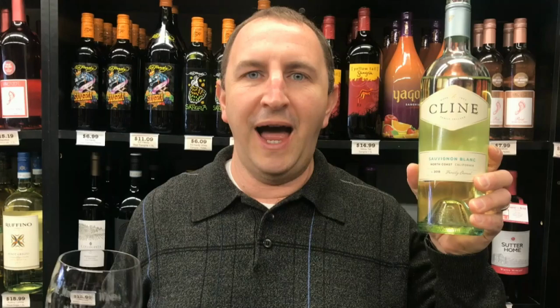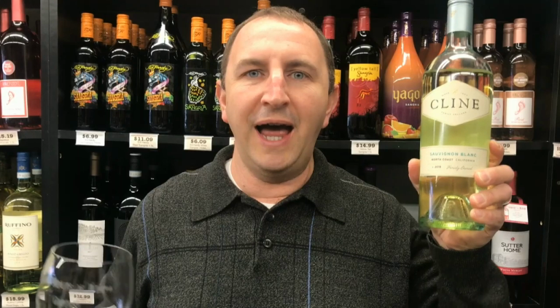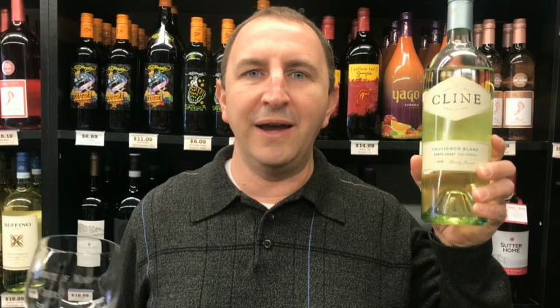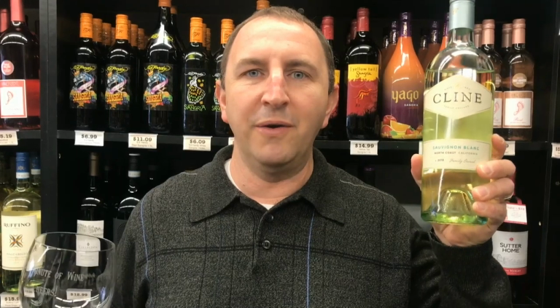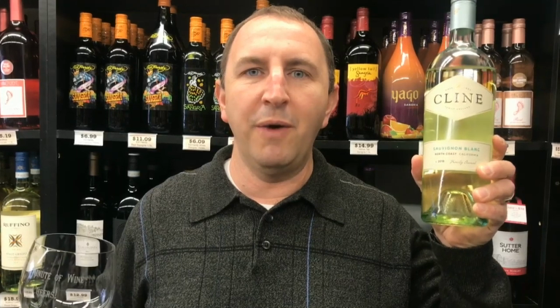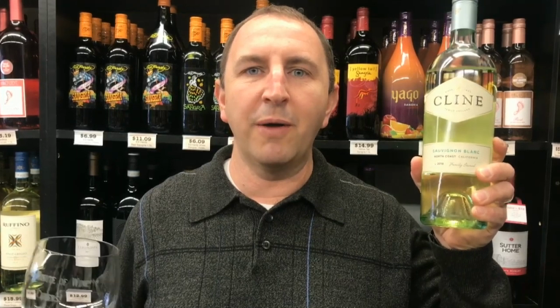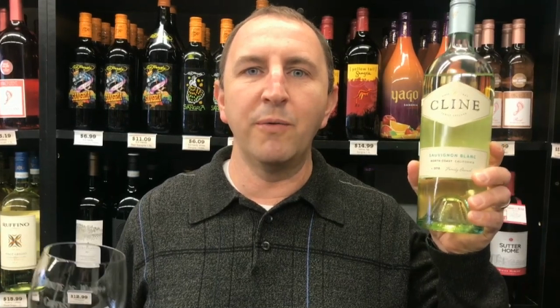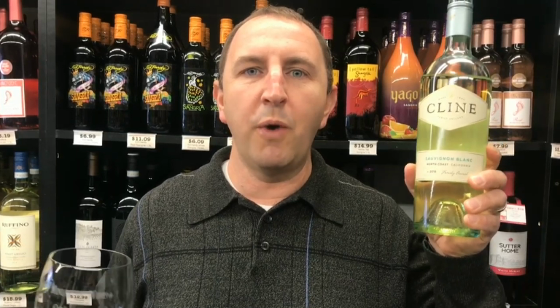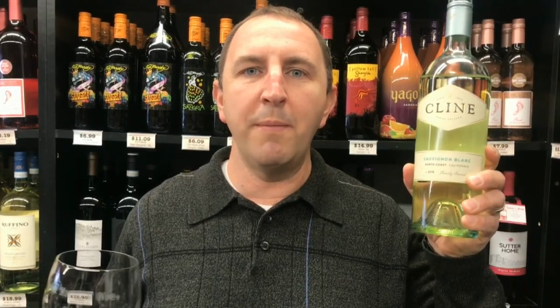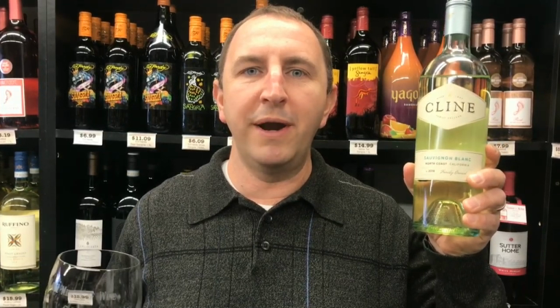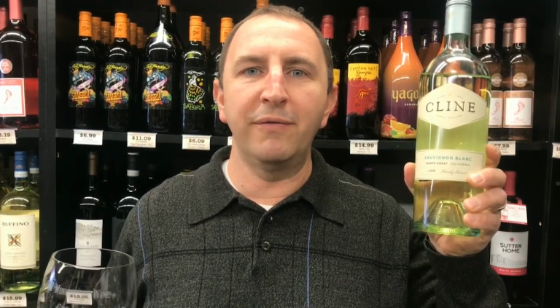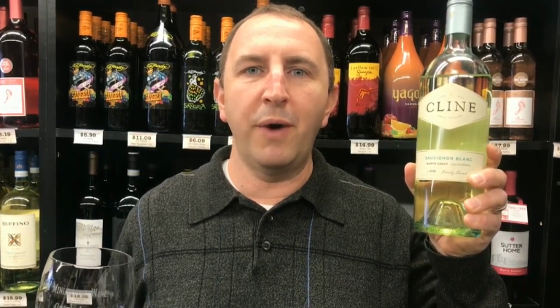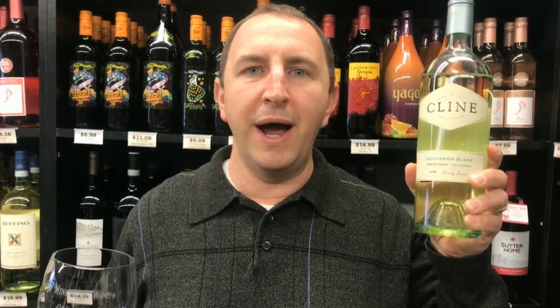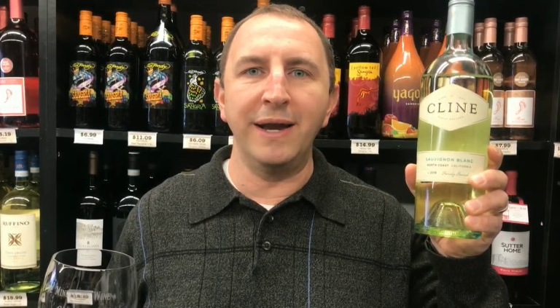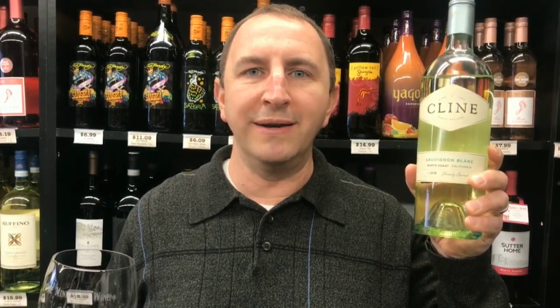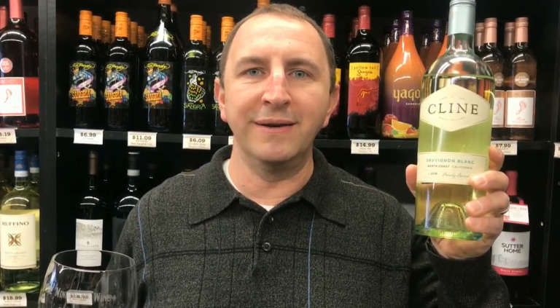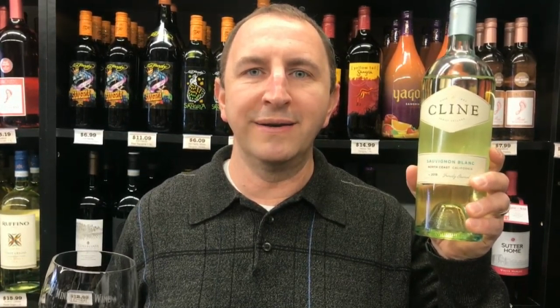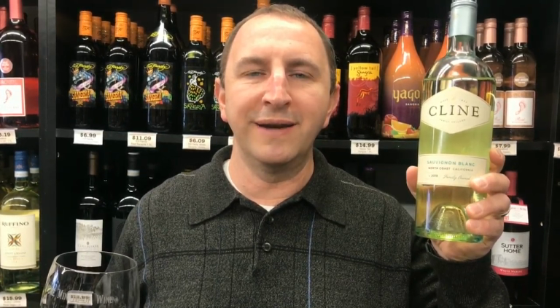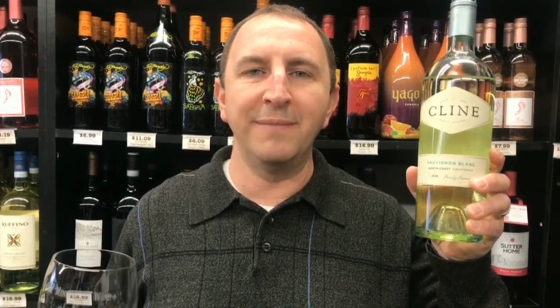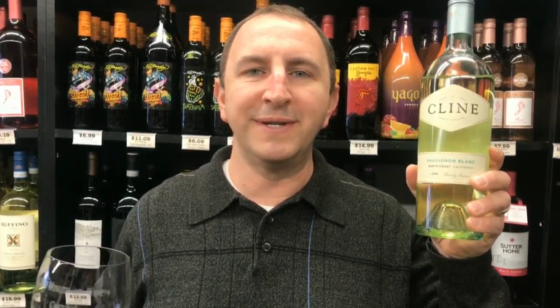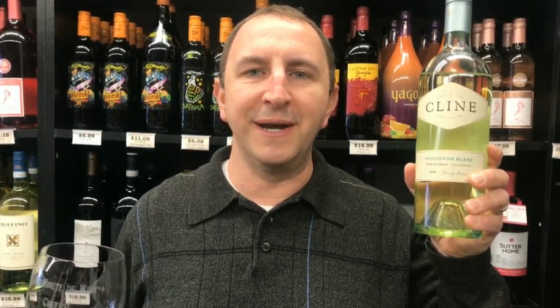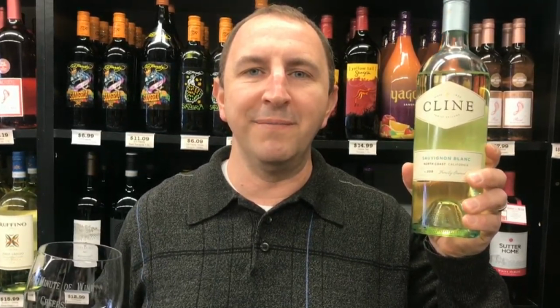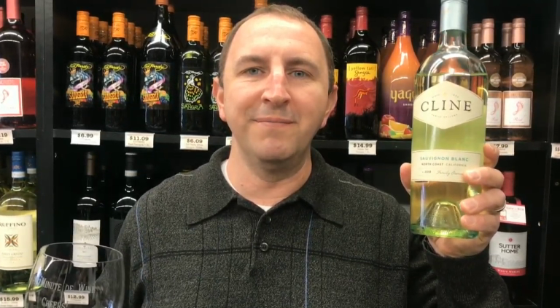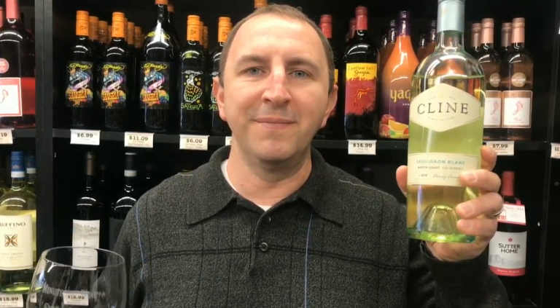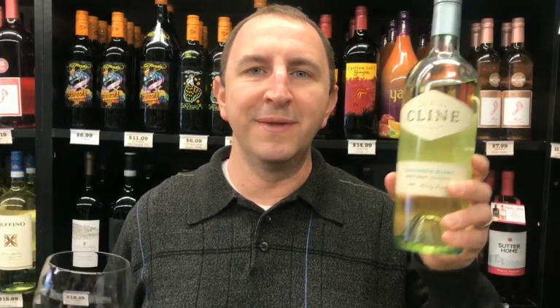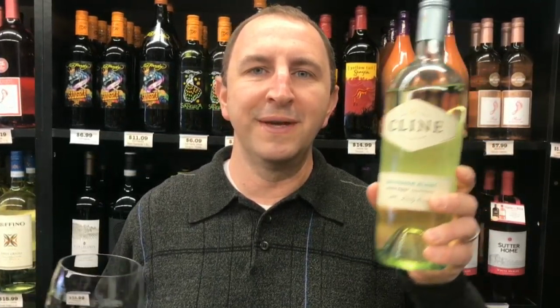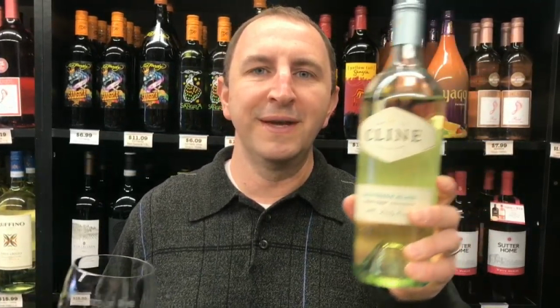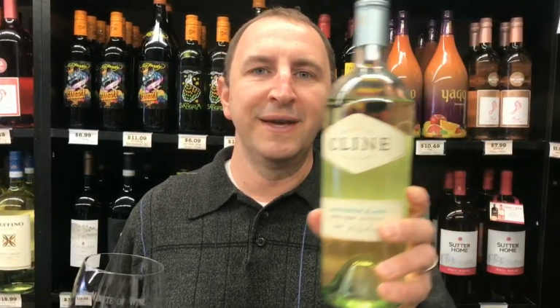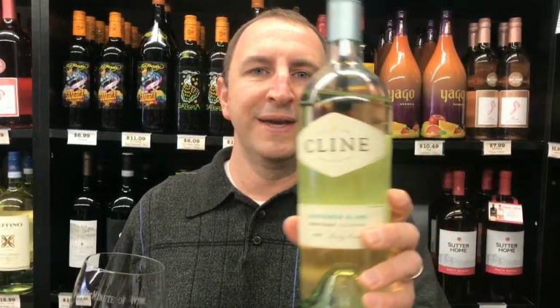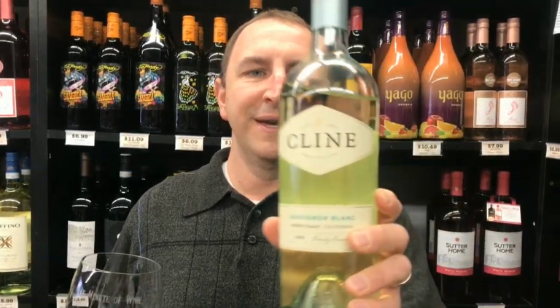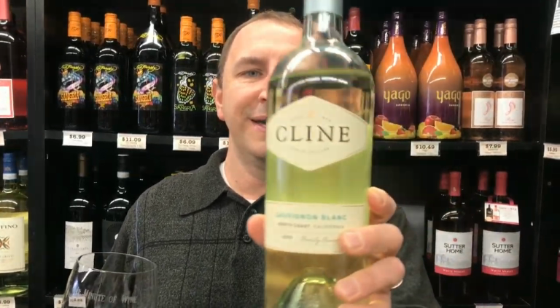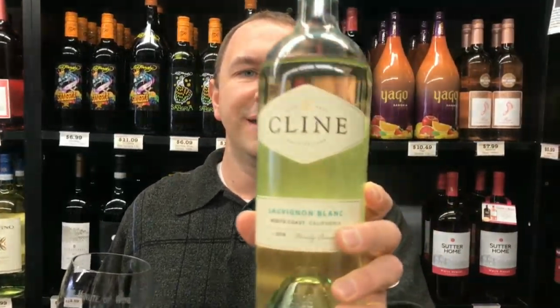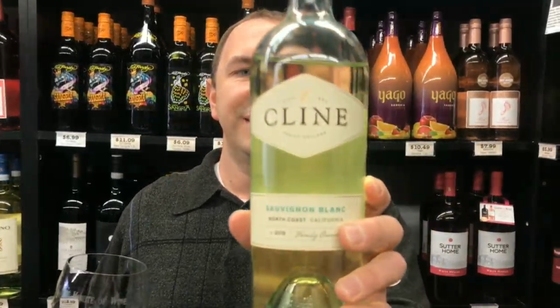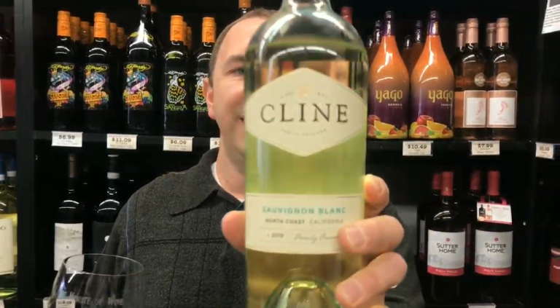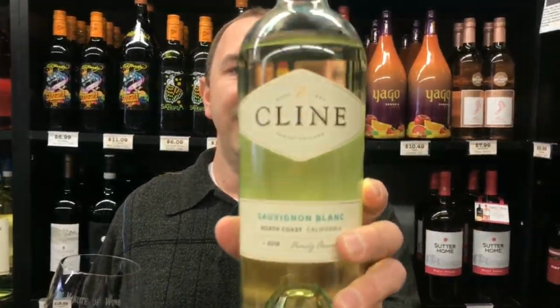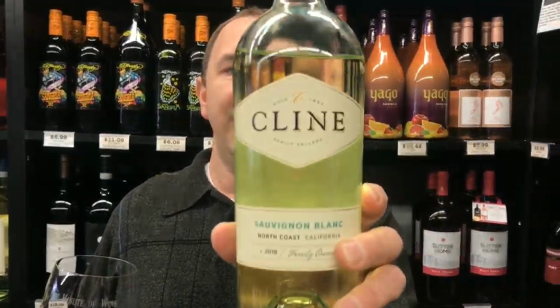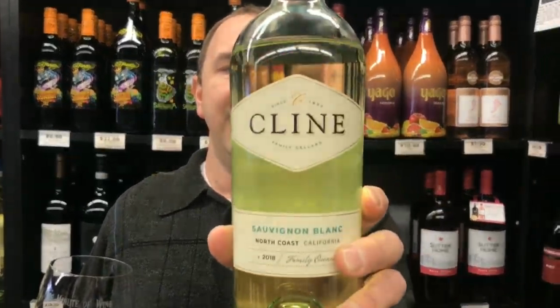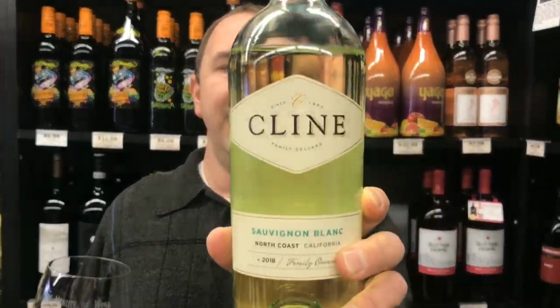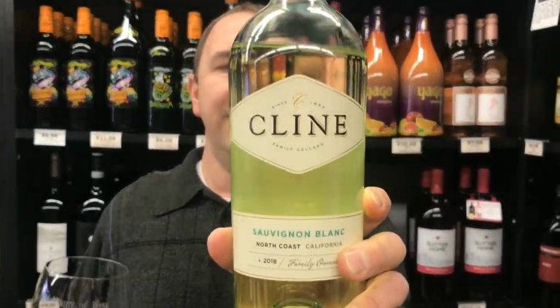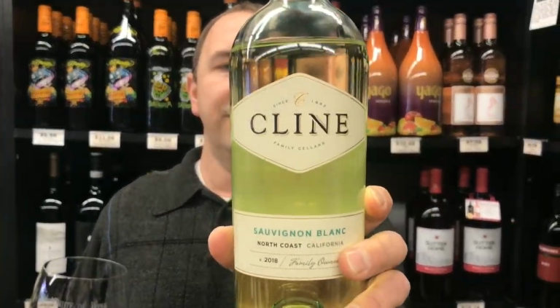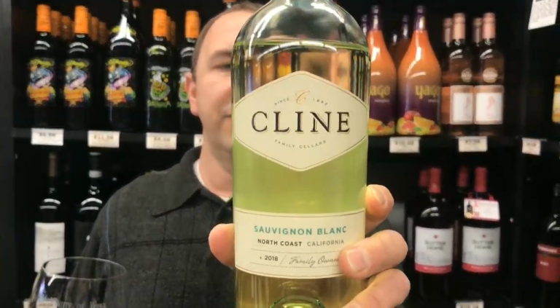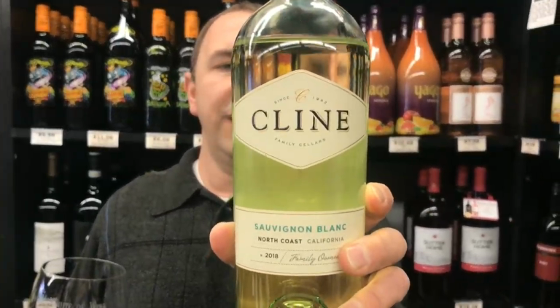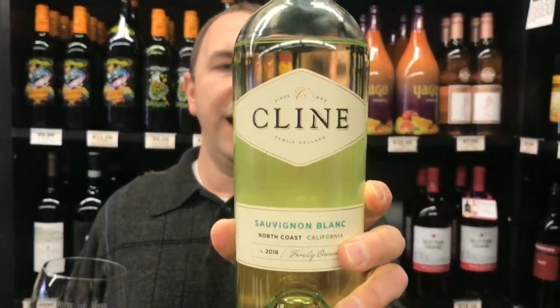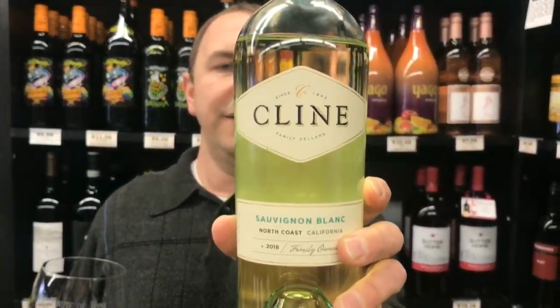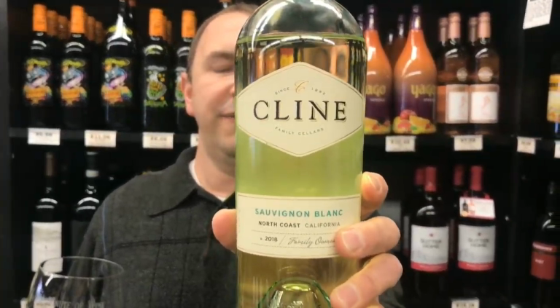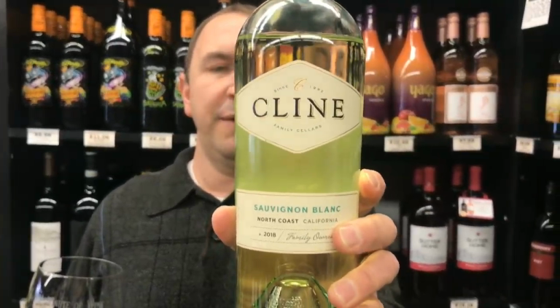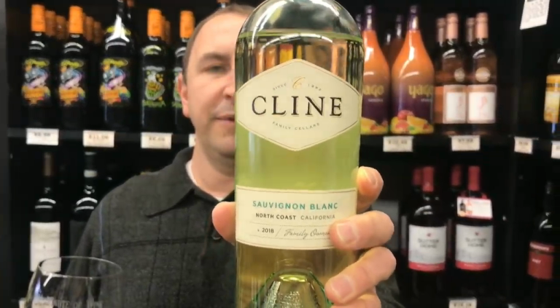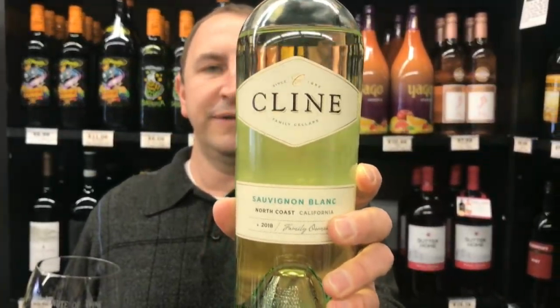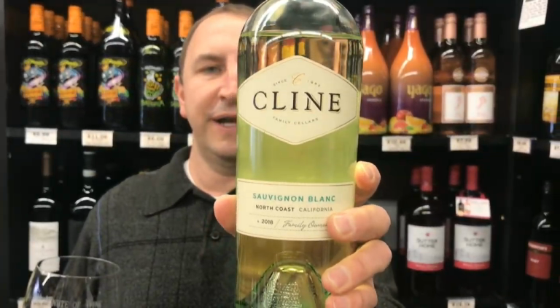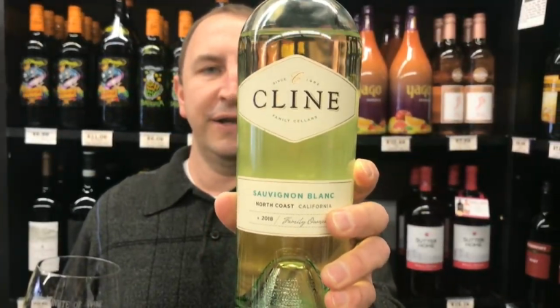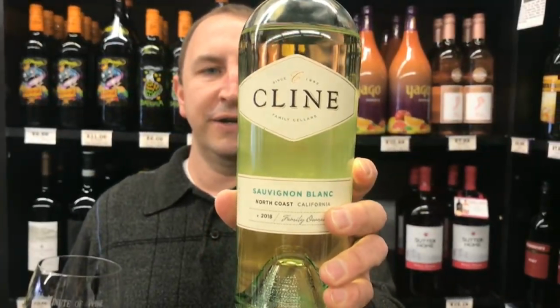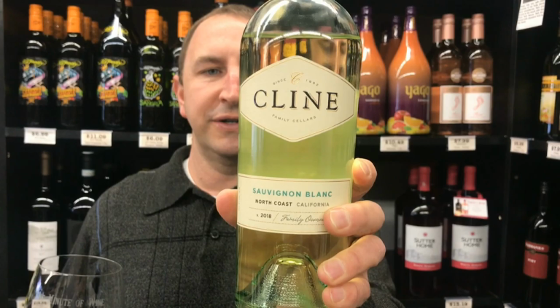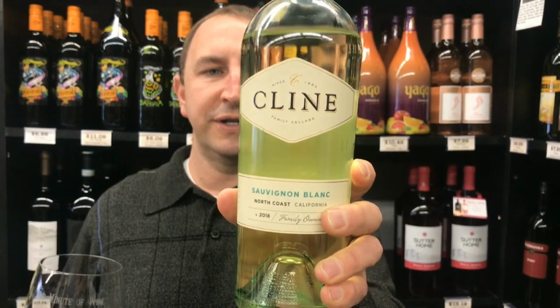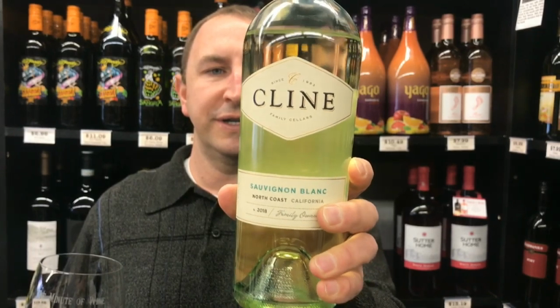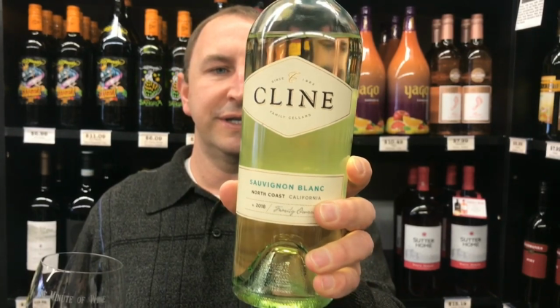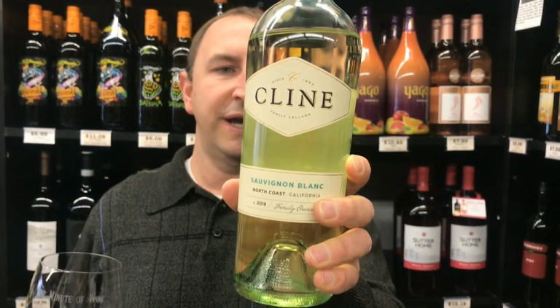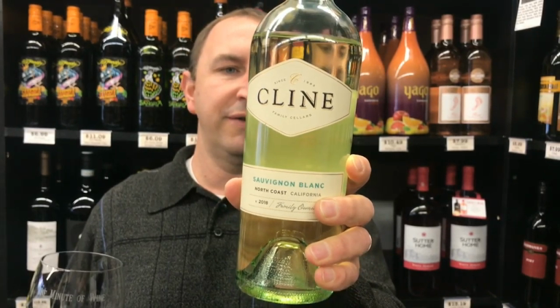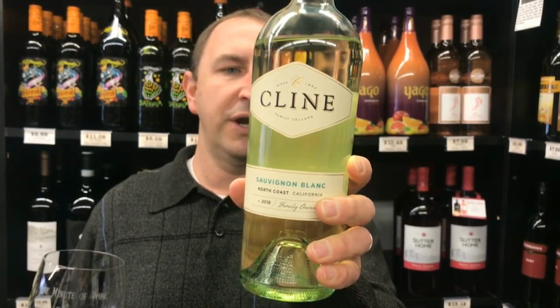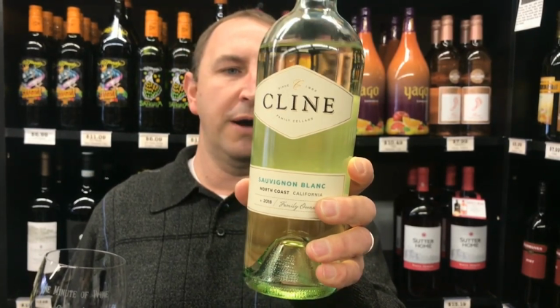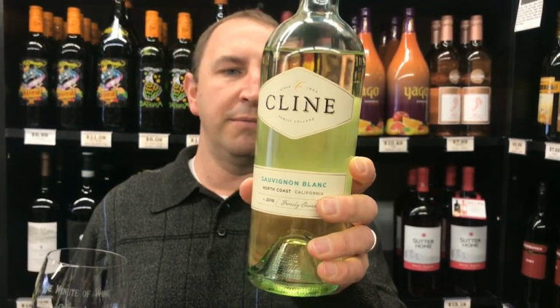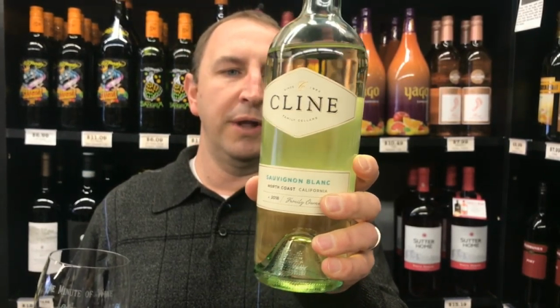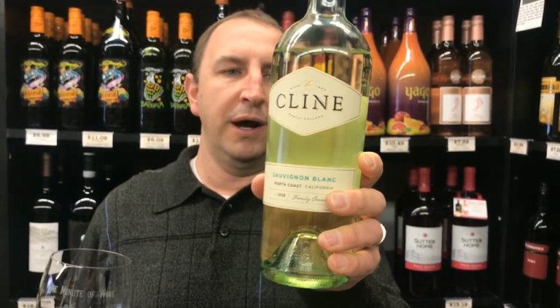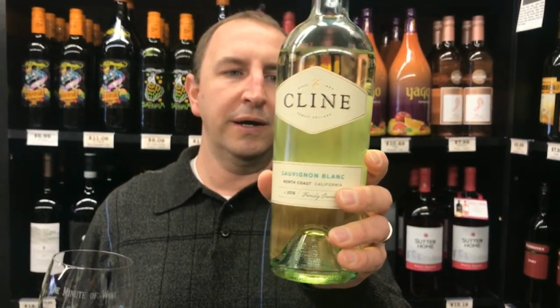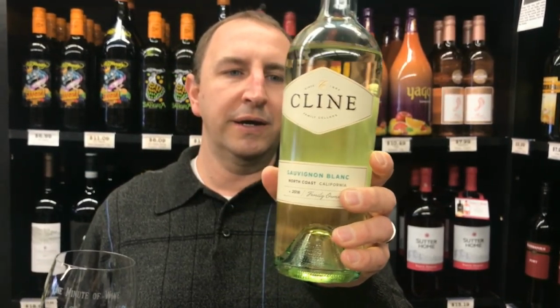Hi! Welcome to One Minute of Wine. I'm Tim. Today I have Klein Family Cellars Sauvignon Blanc.